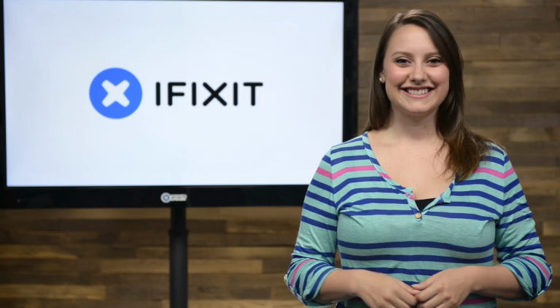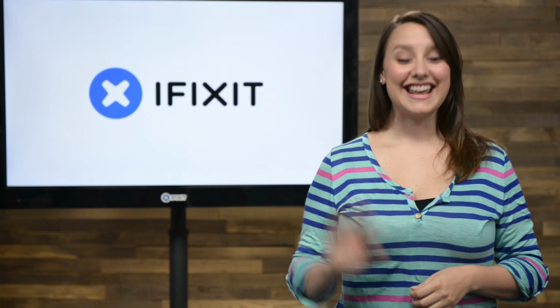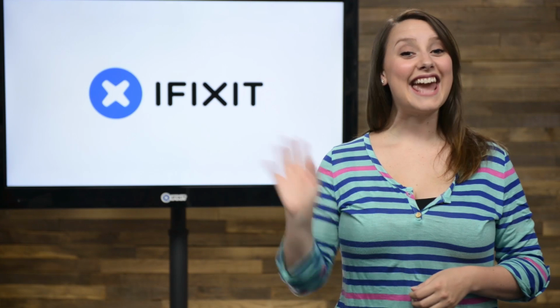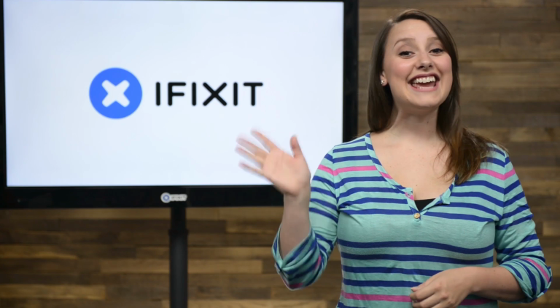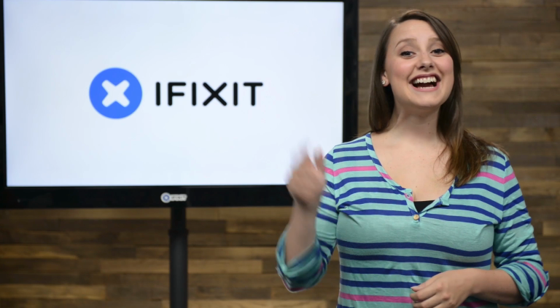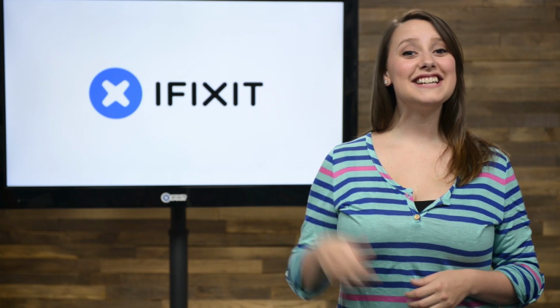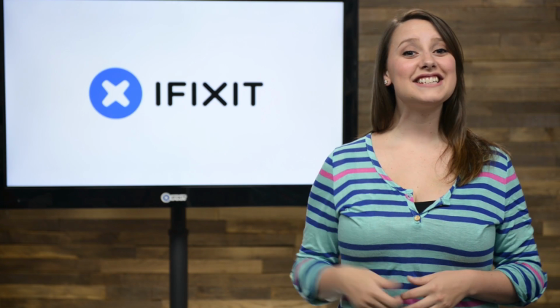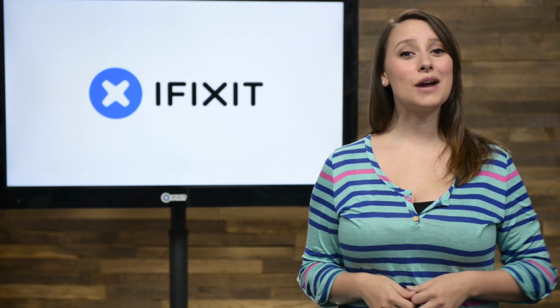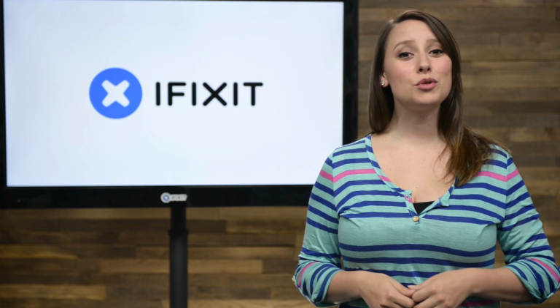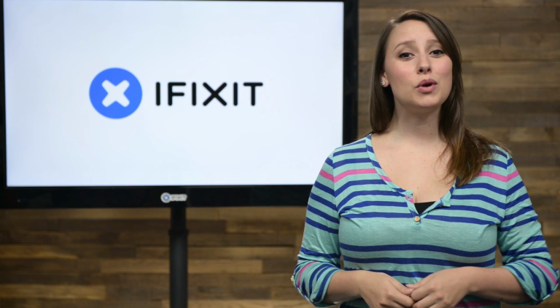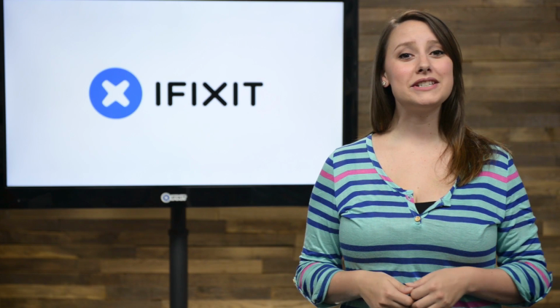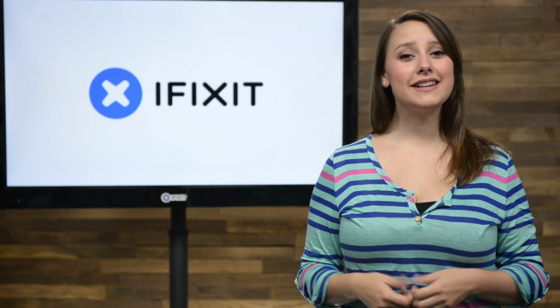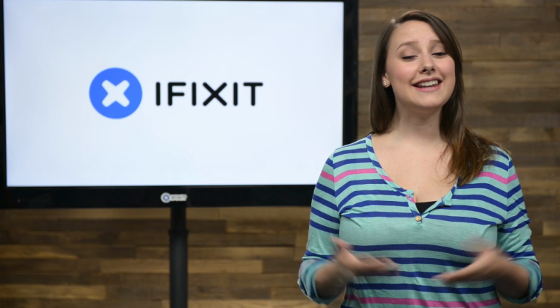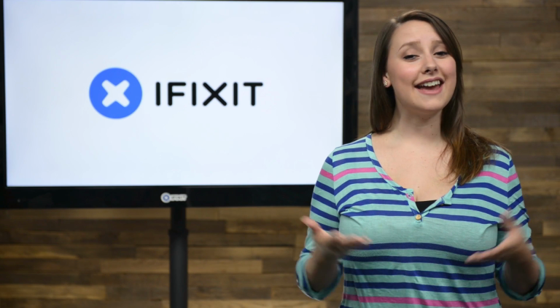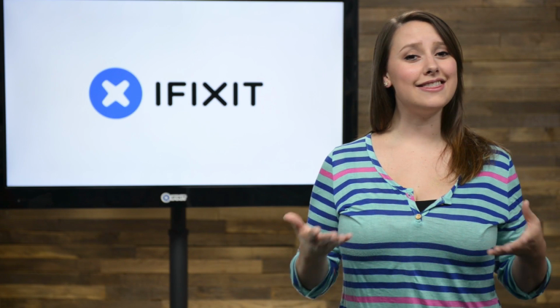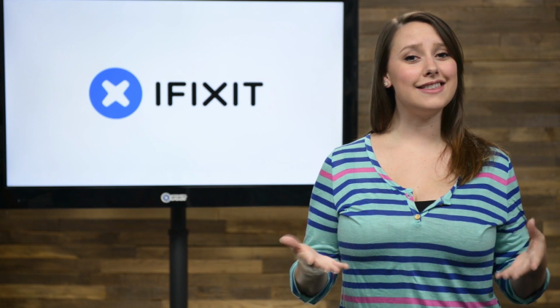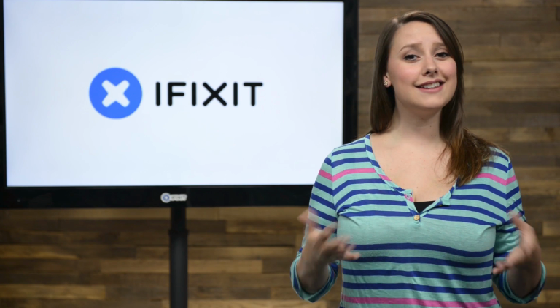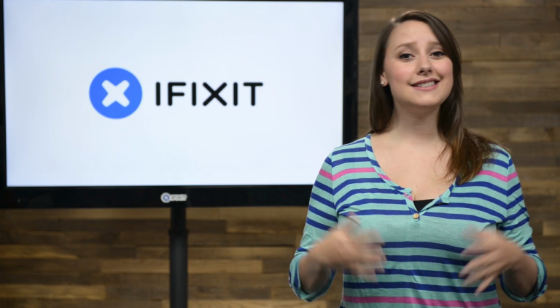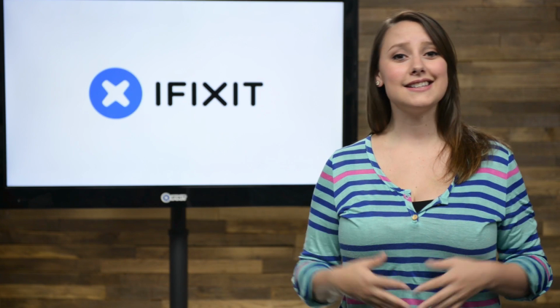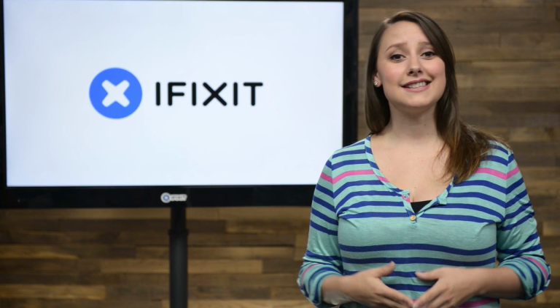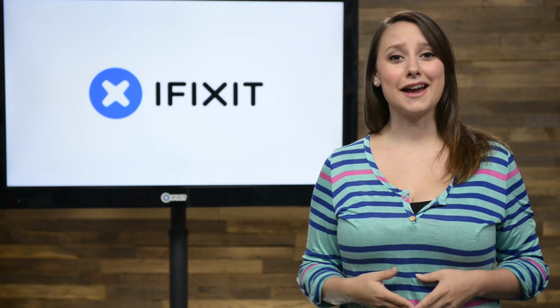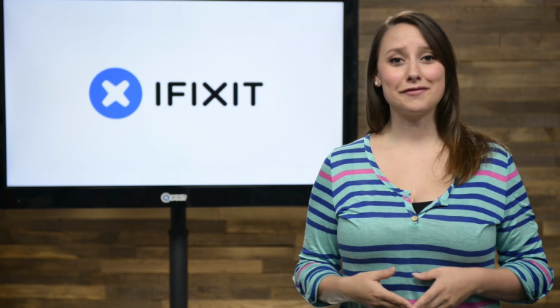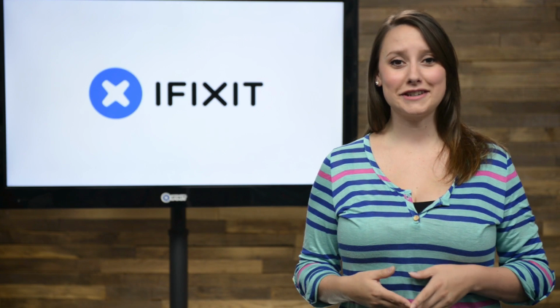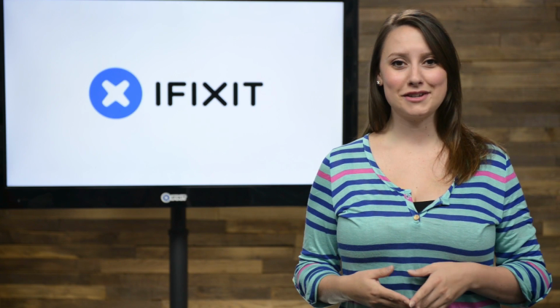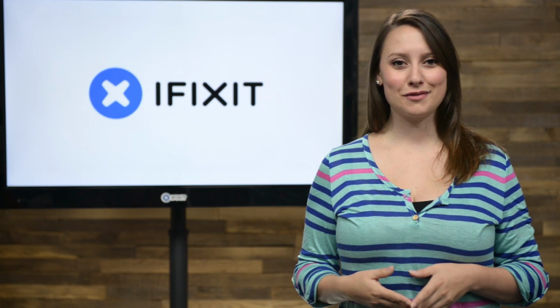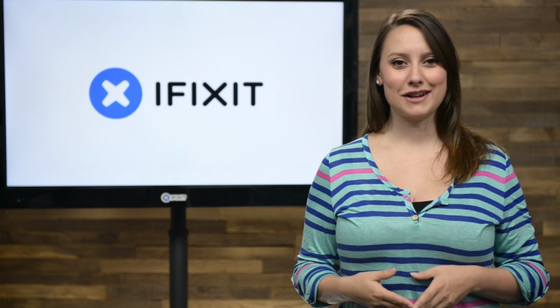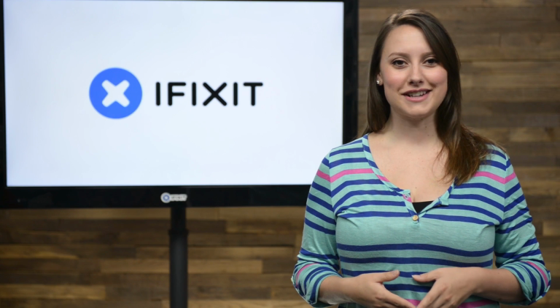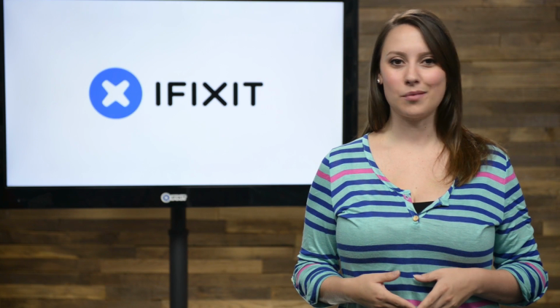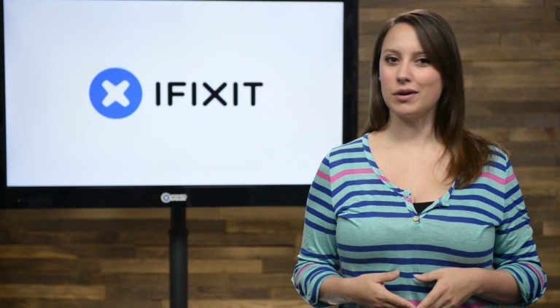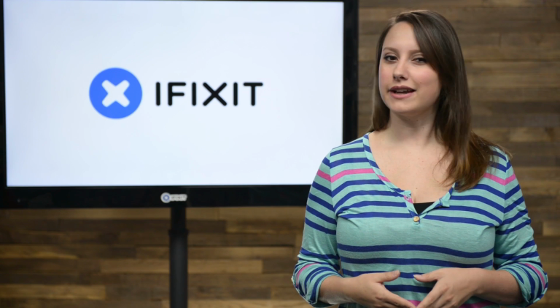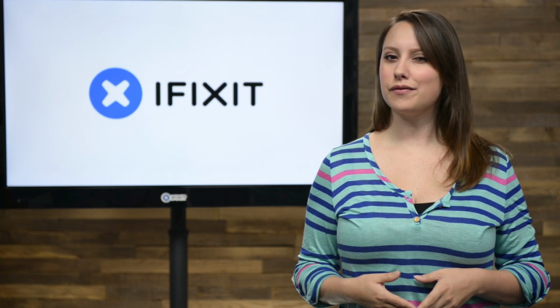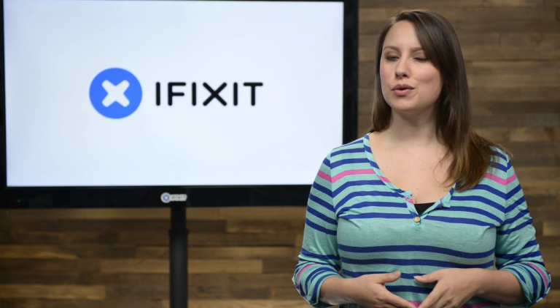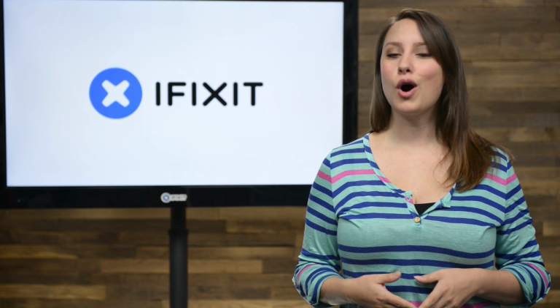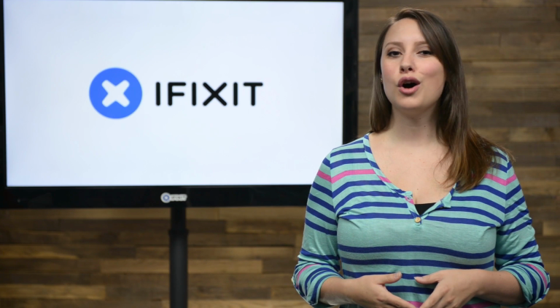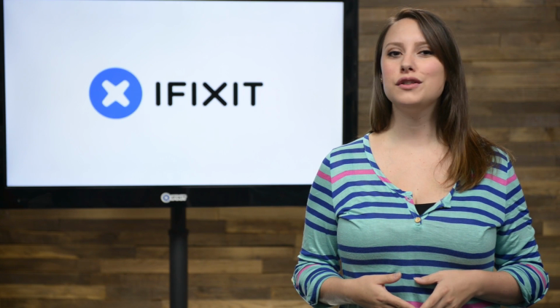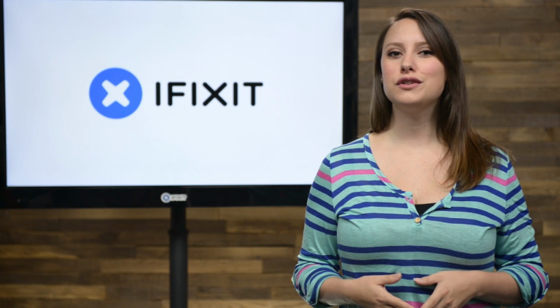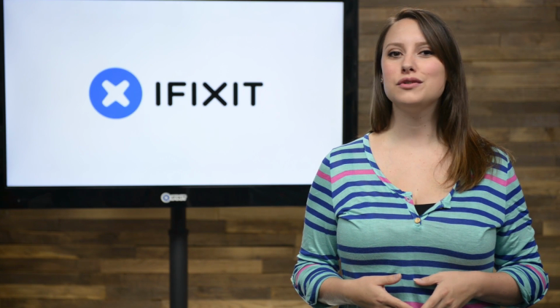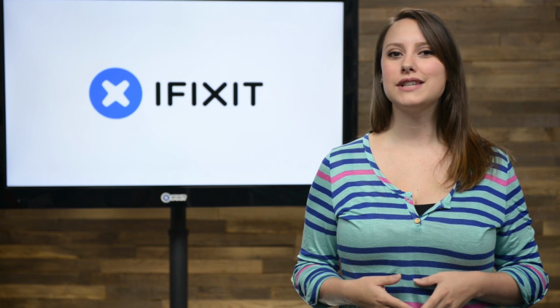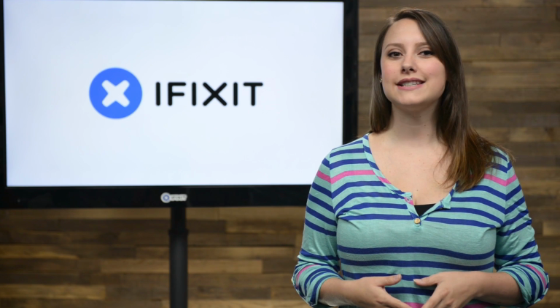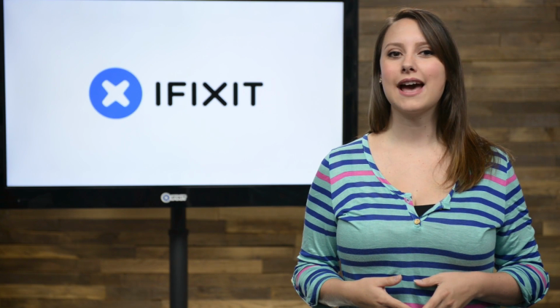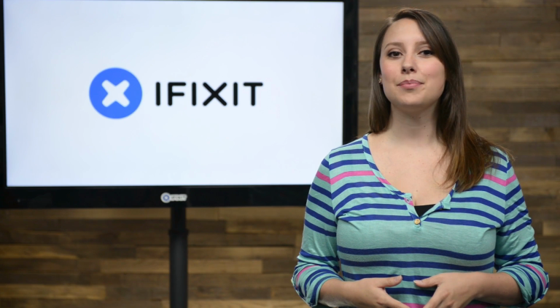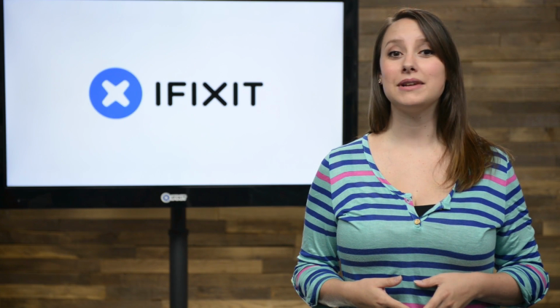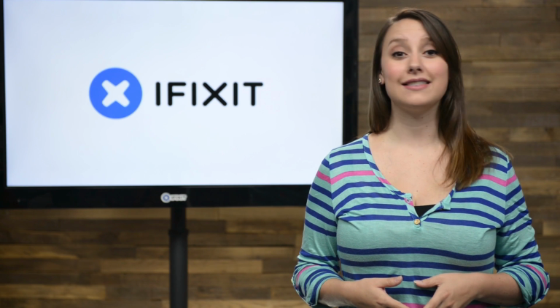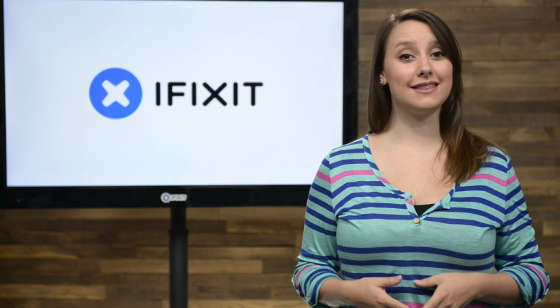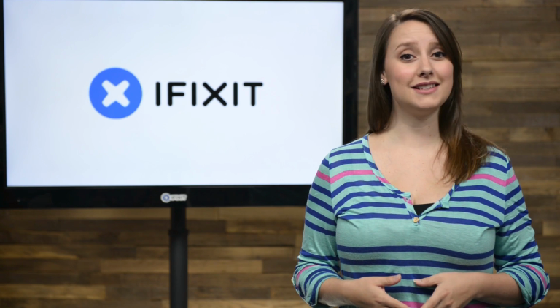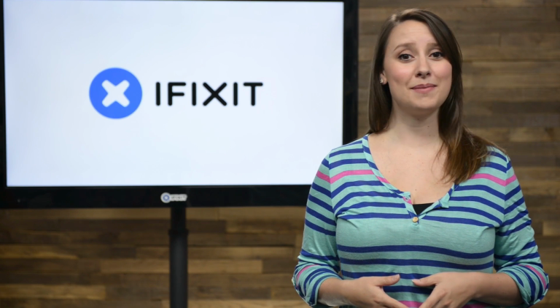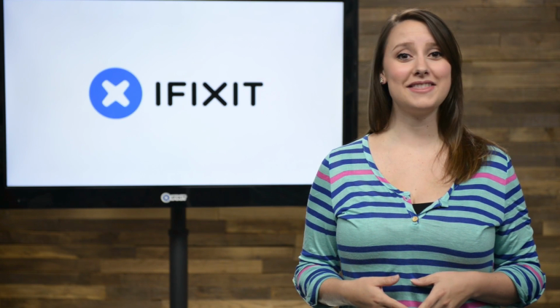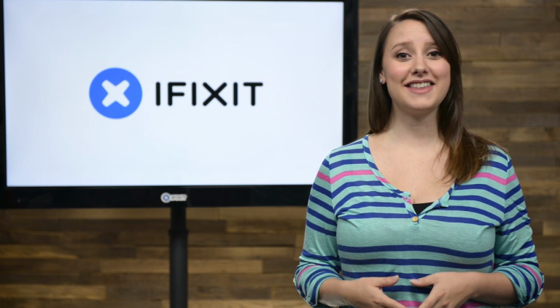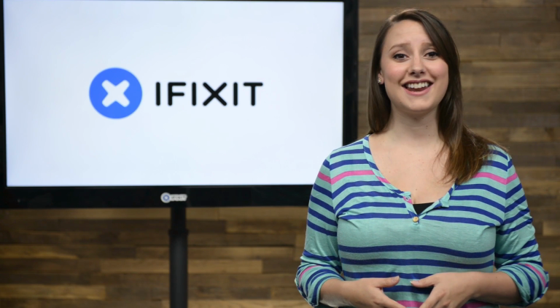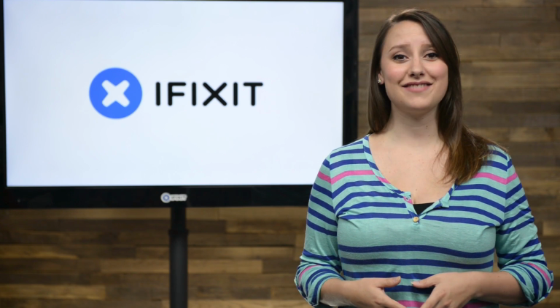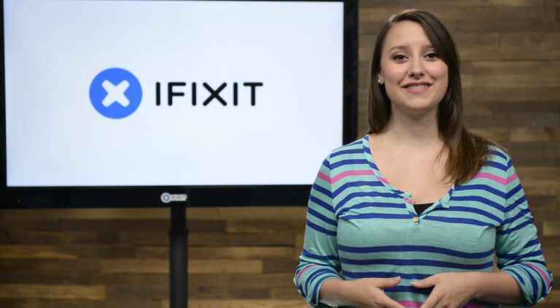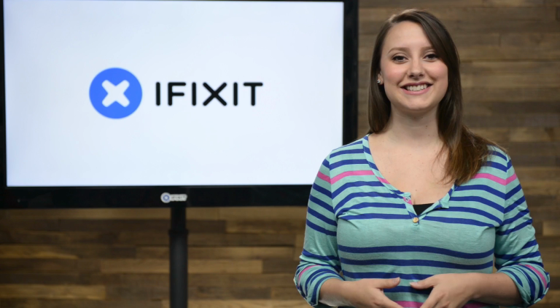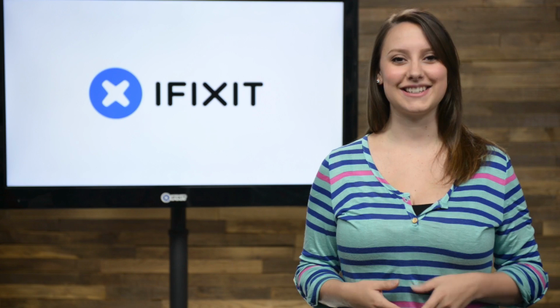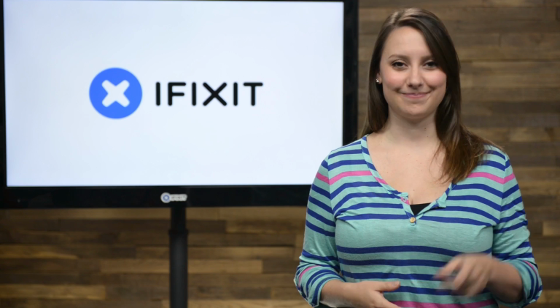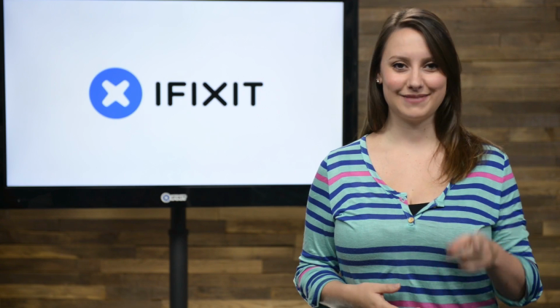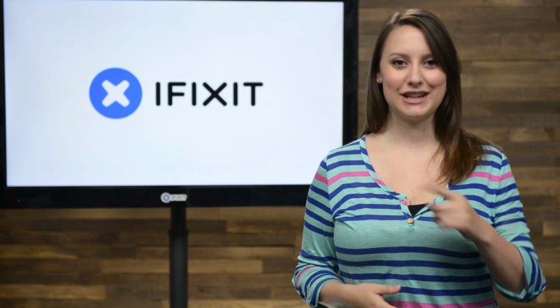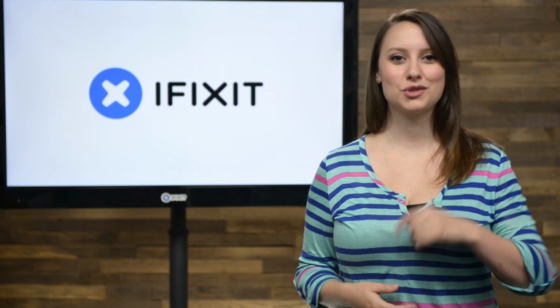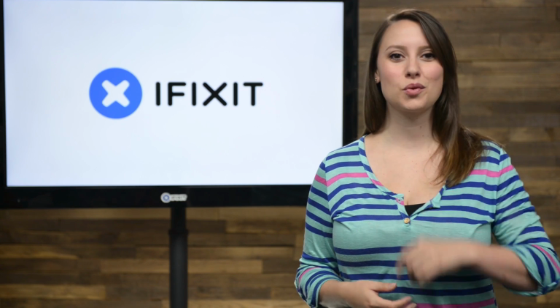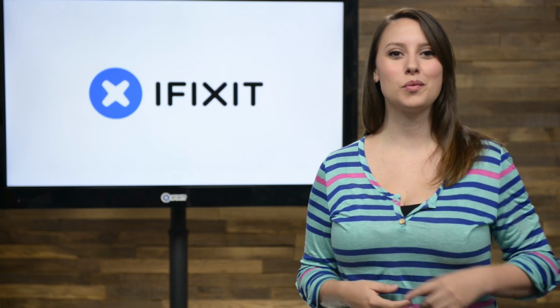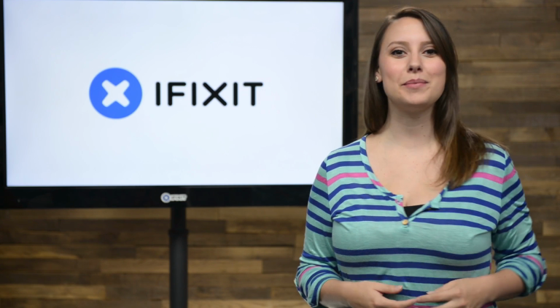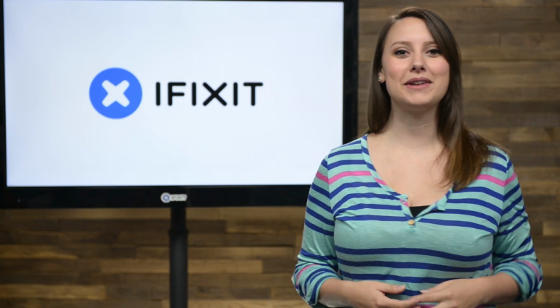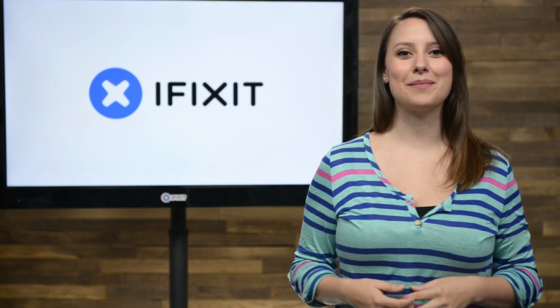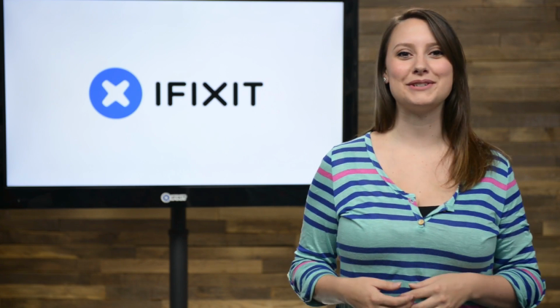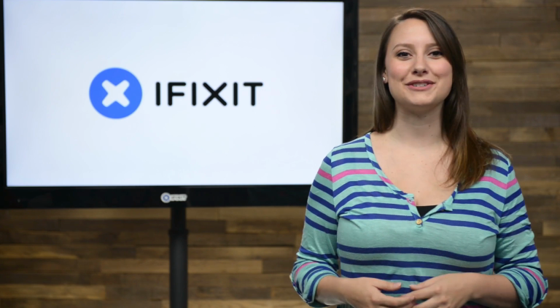Hey guys, I'm Gwendolyn and this is the iFixit Rundown where I give you all the news that's happening this month at iFixit. Here's what we've been up to.